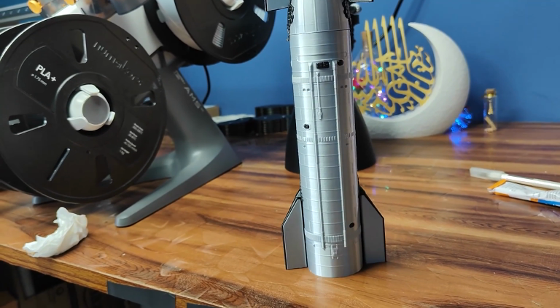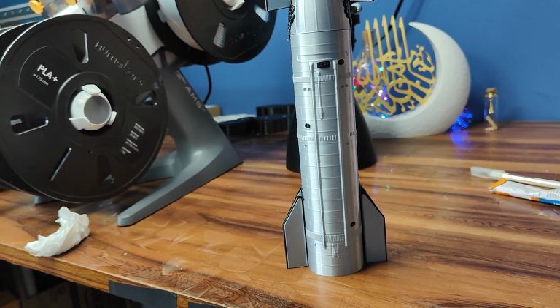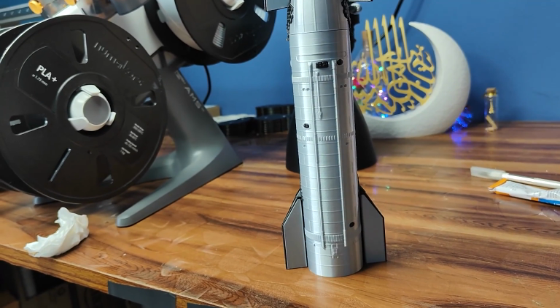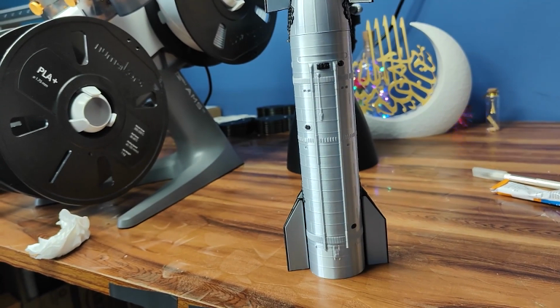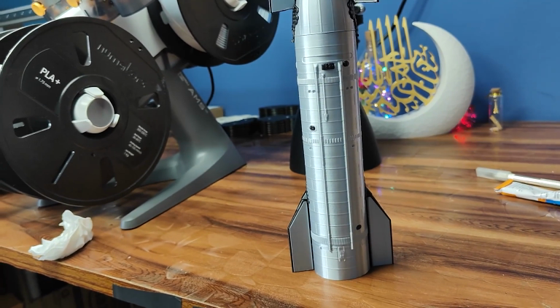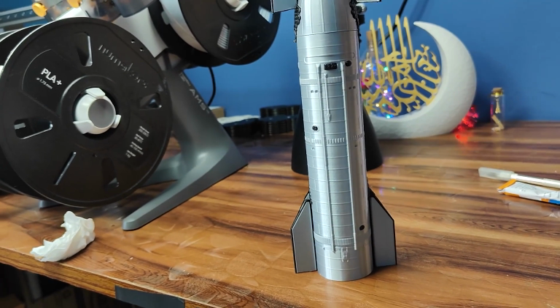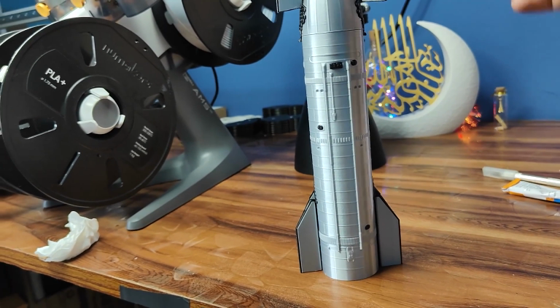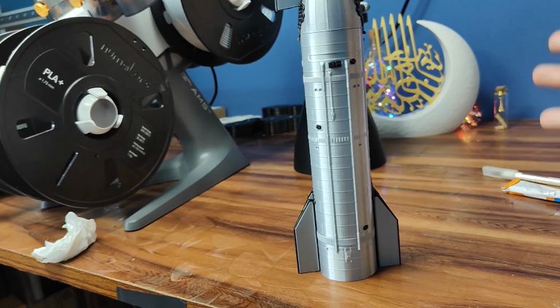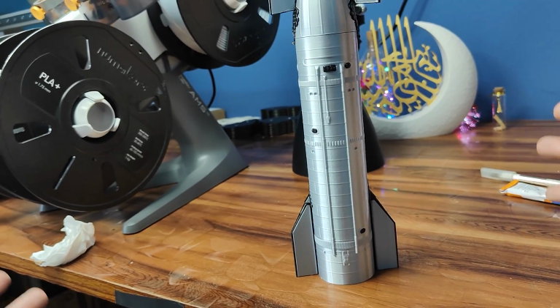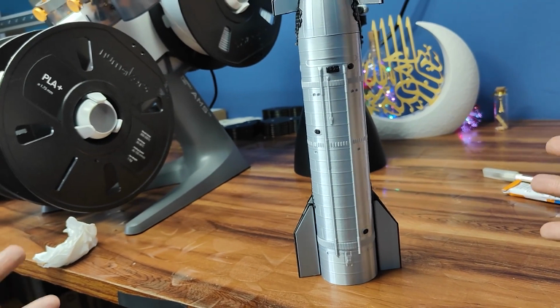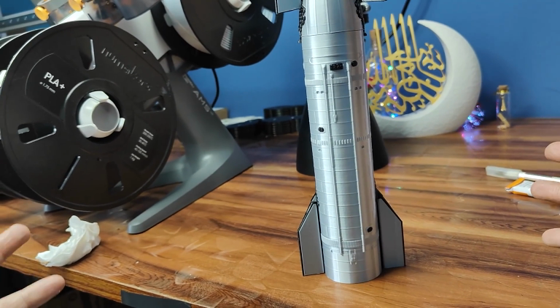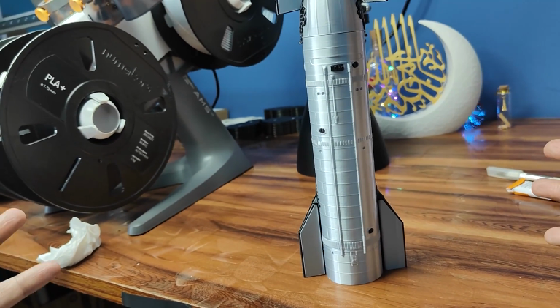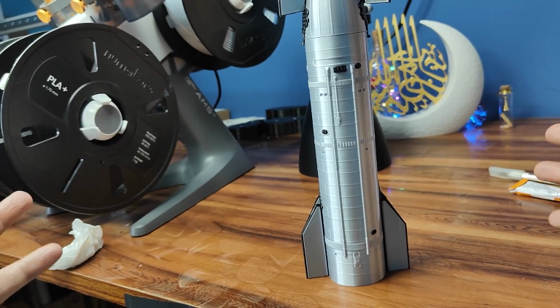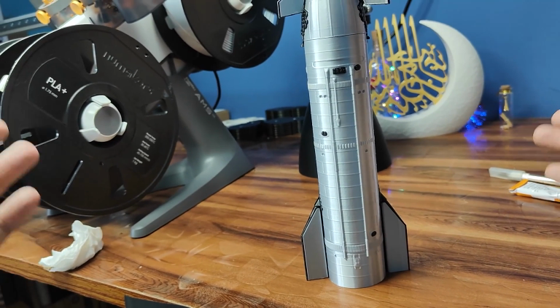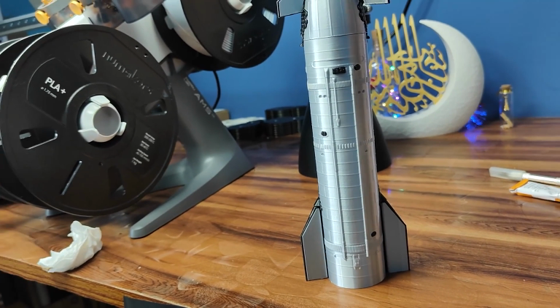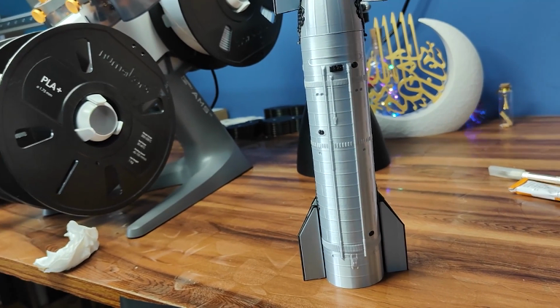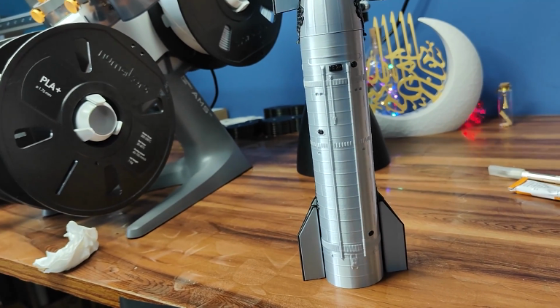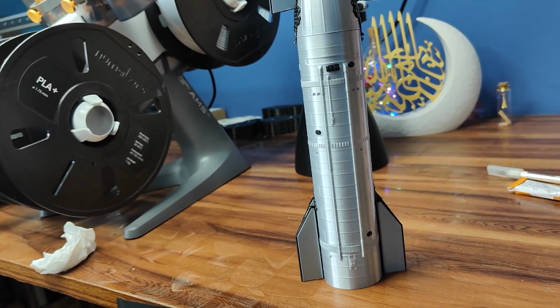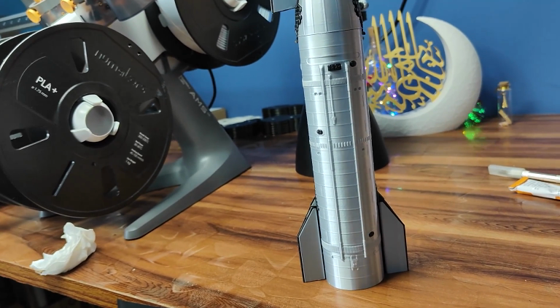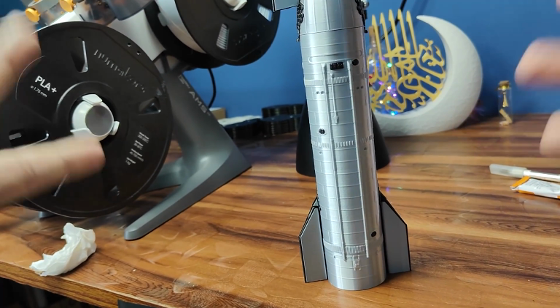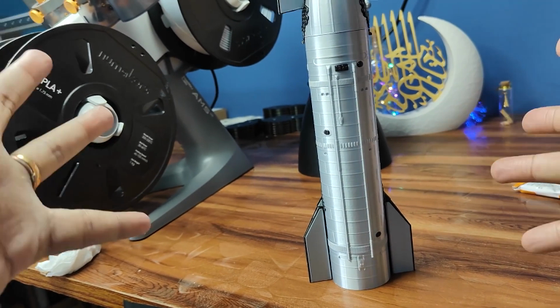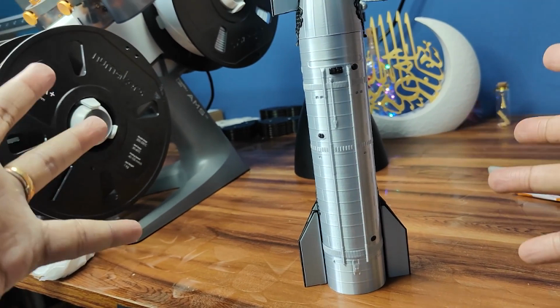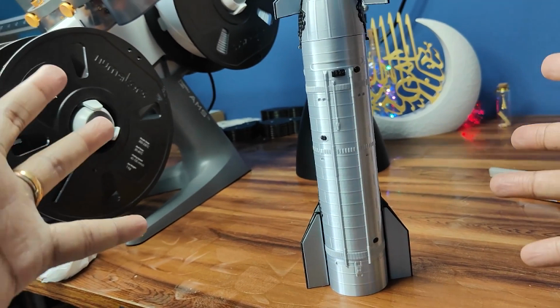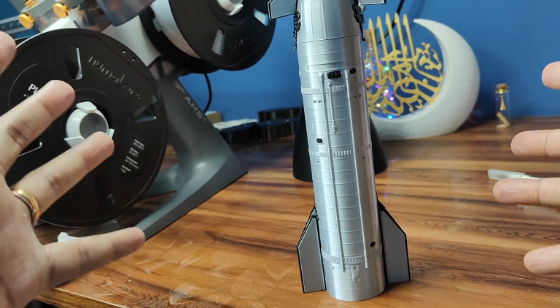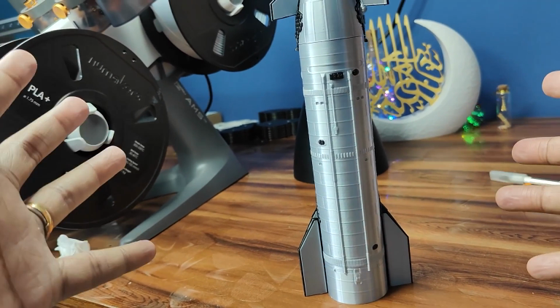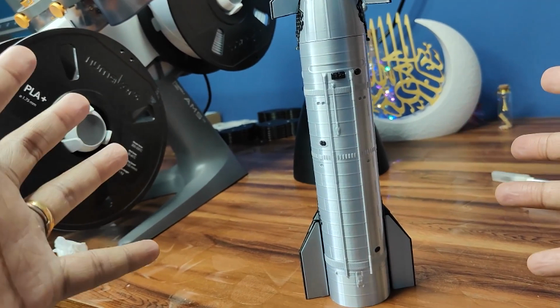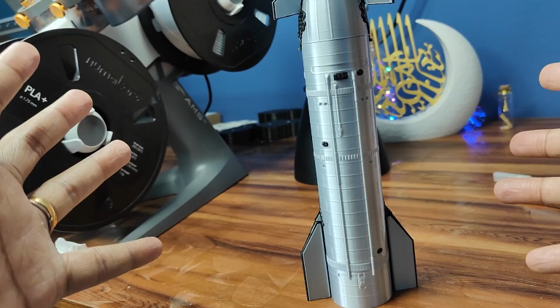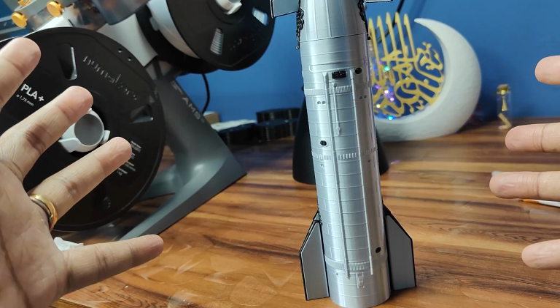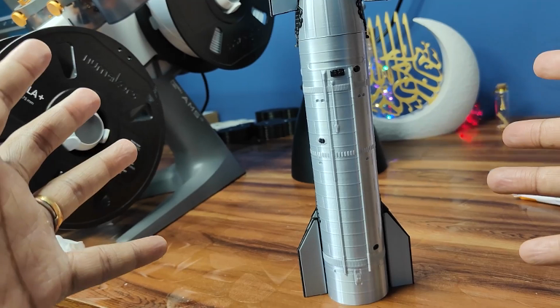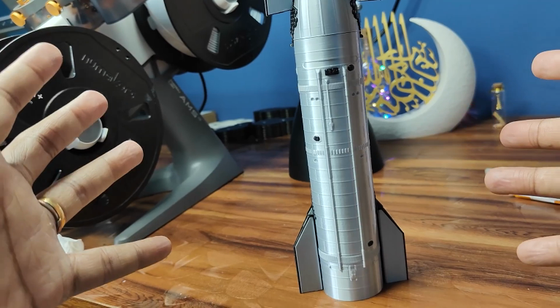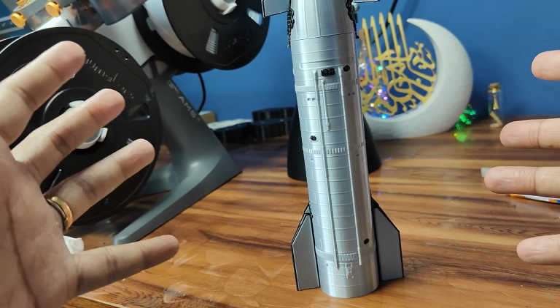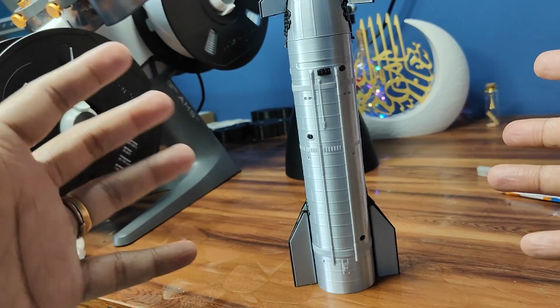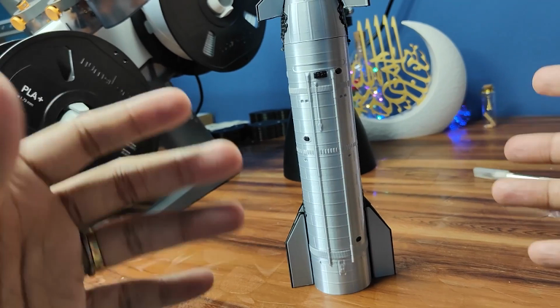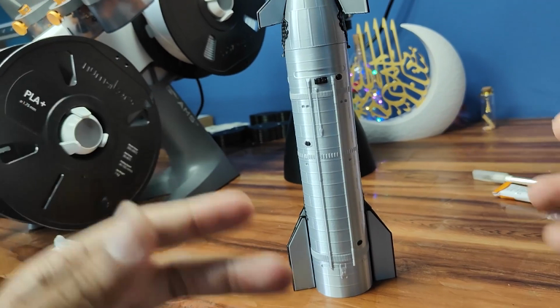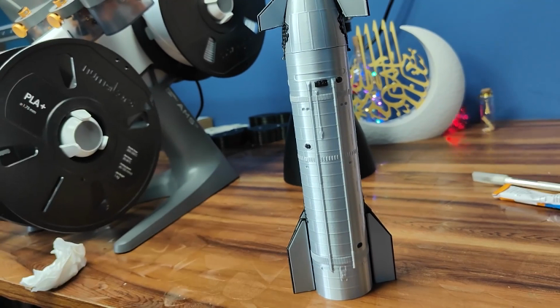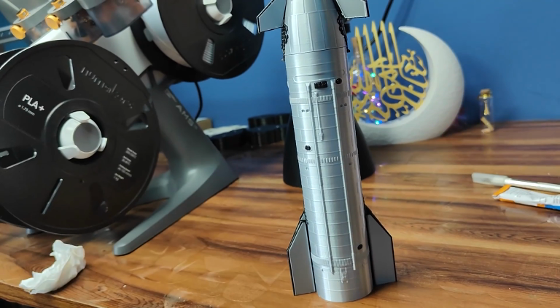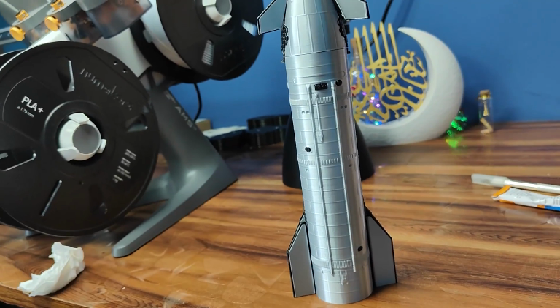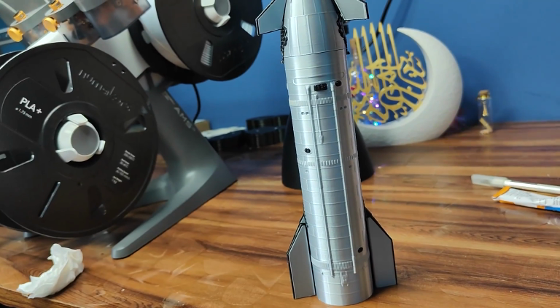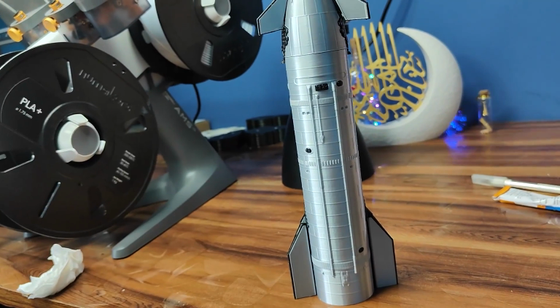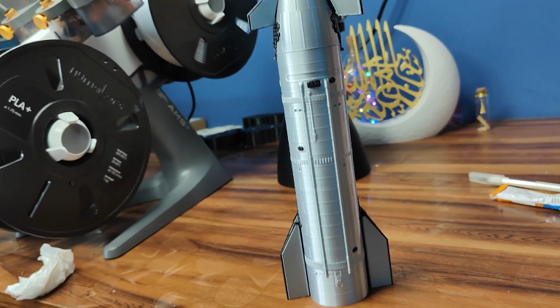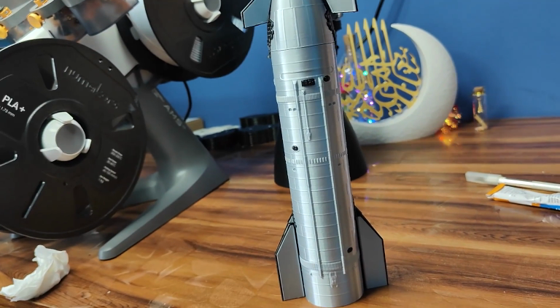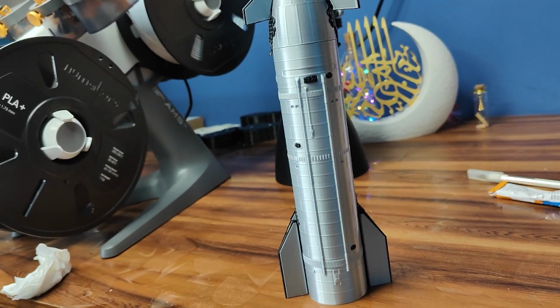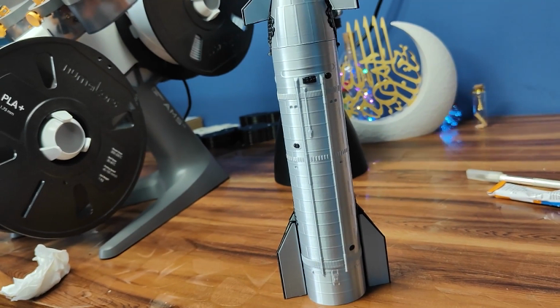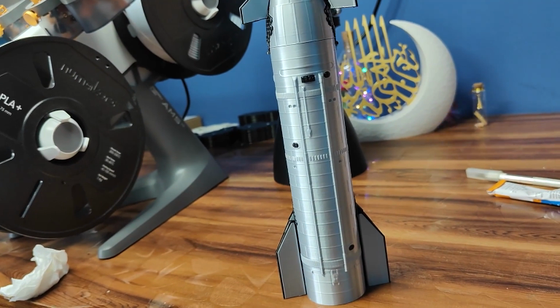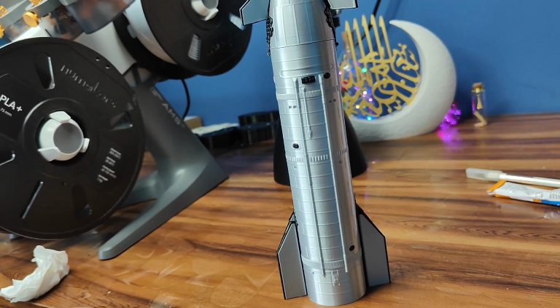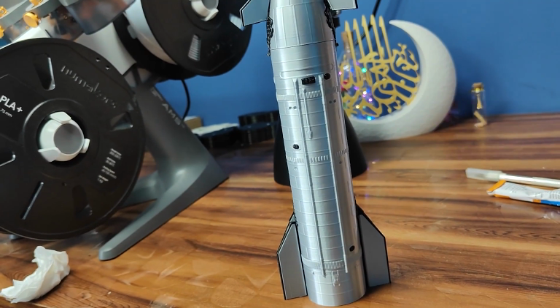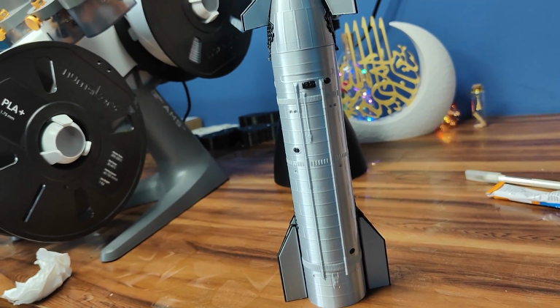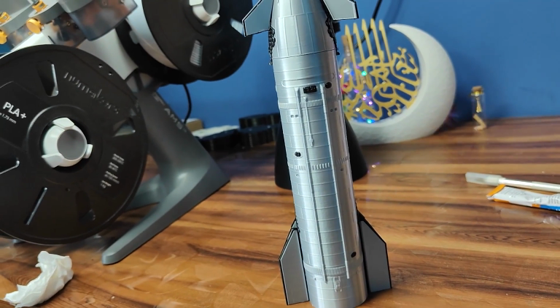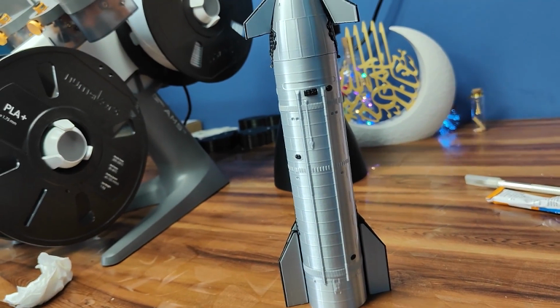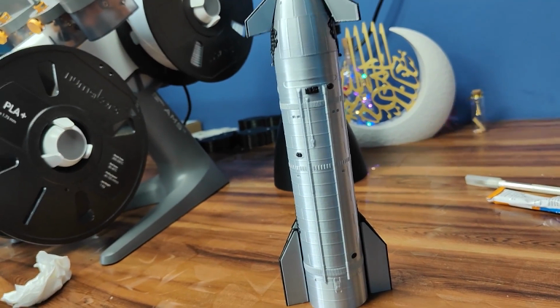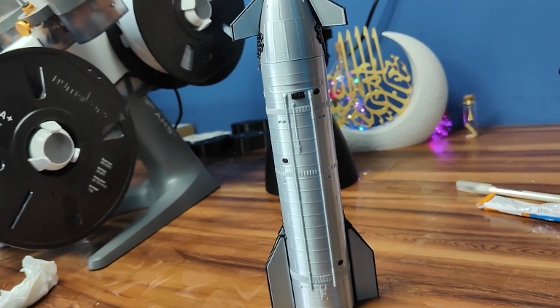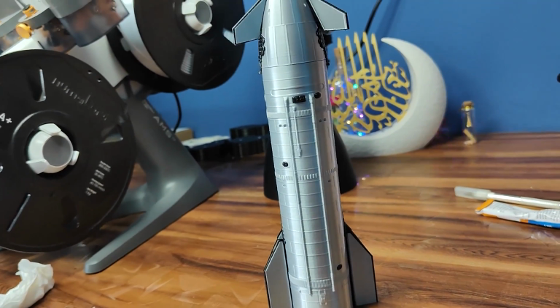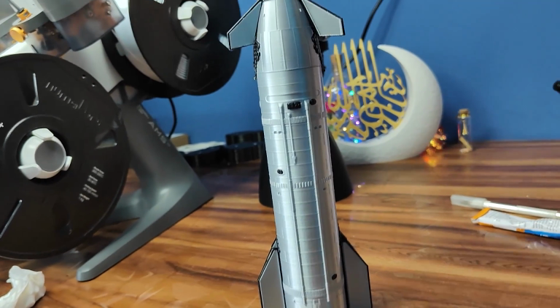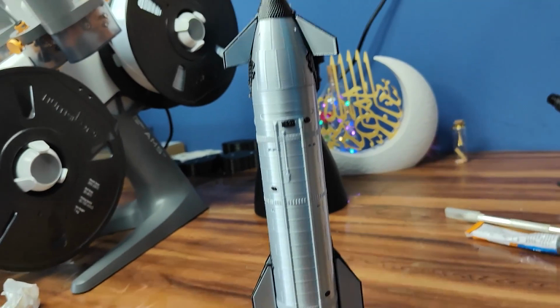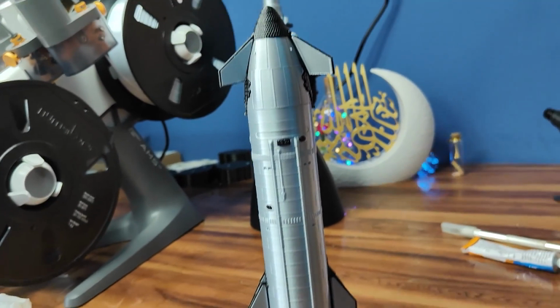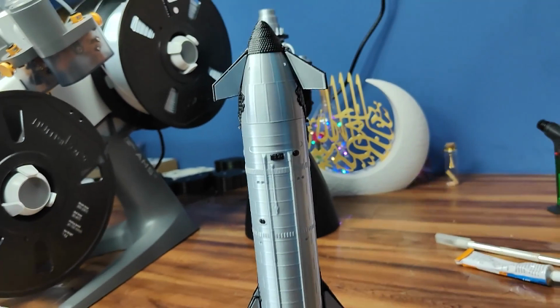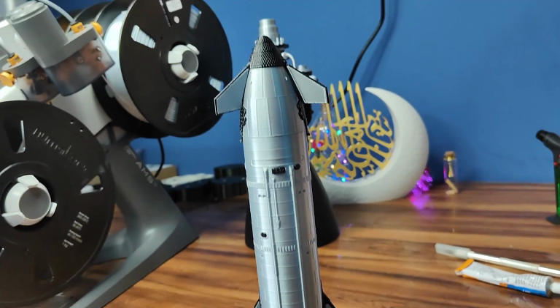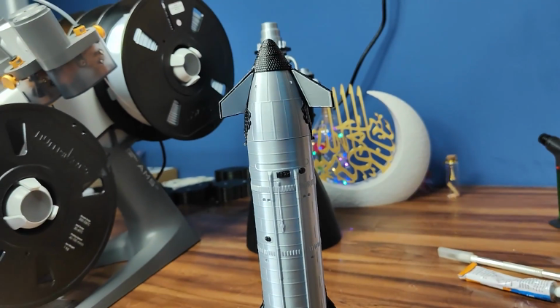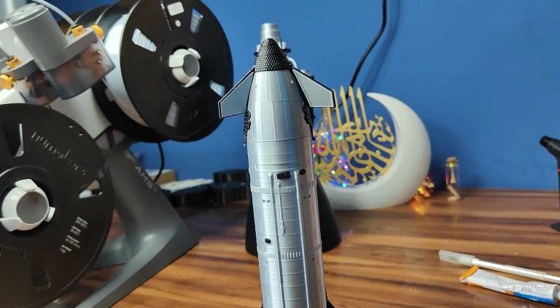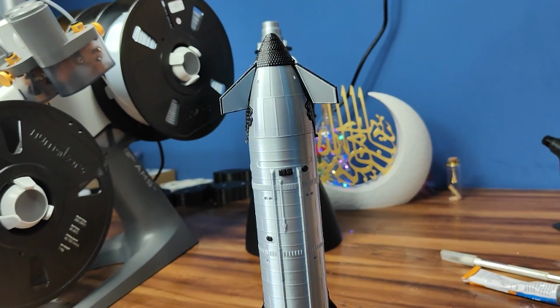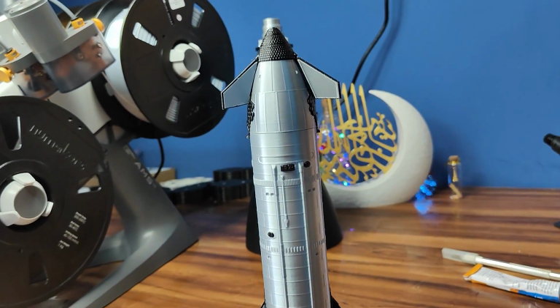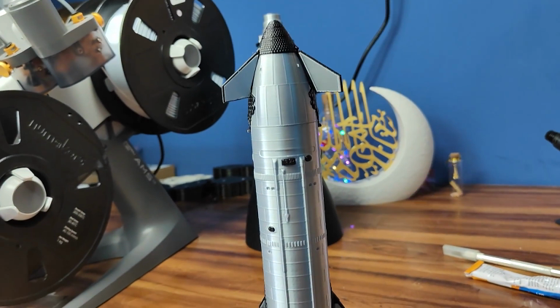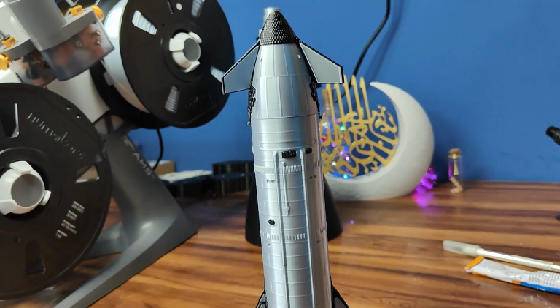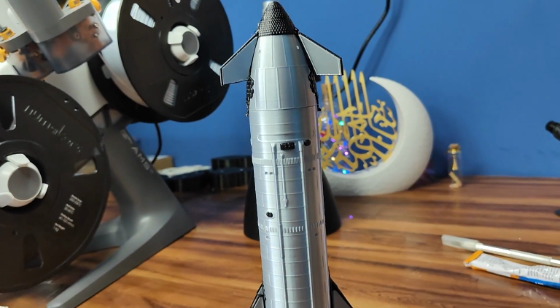It looks too good and it looks realistic — this is the SpaceX Starship!